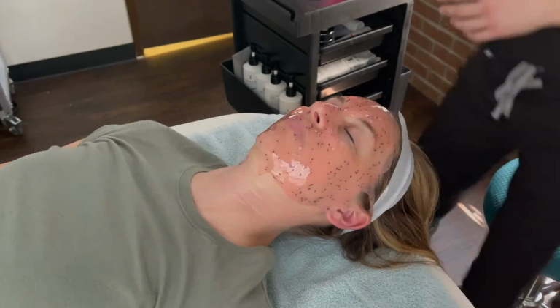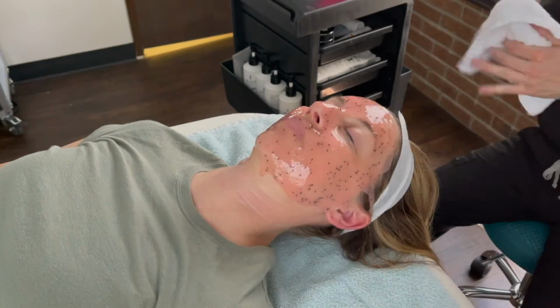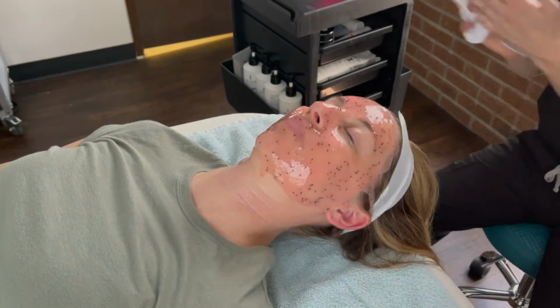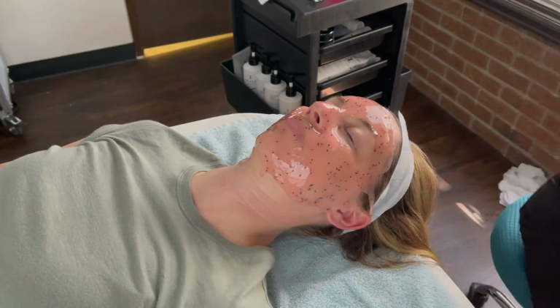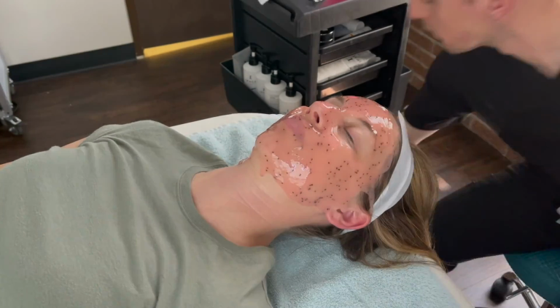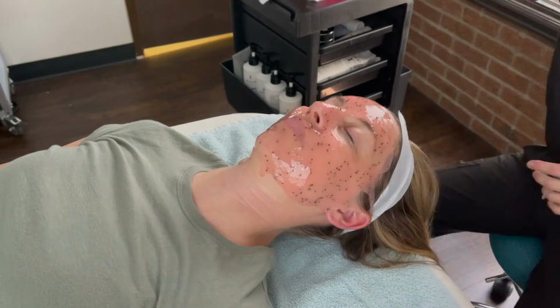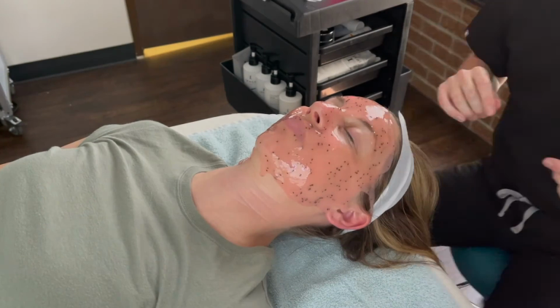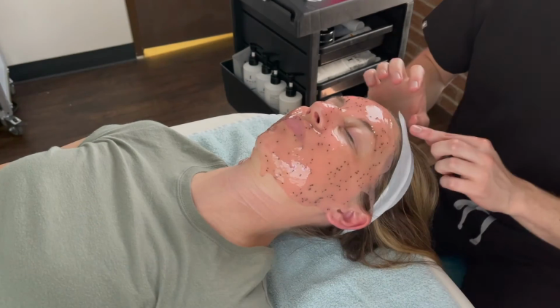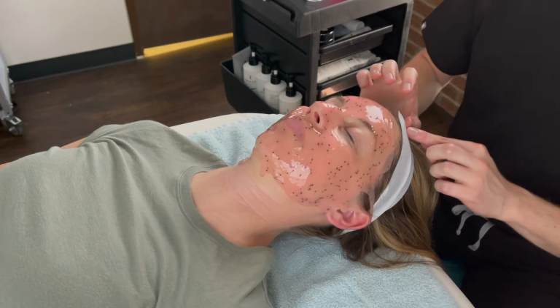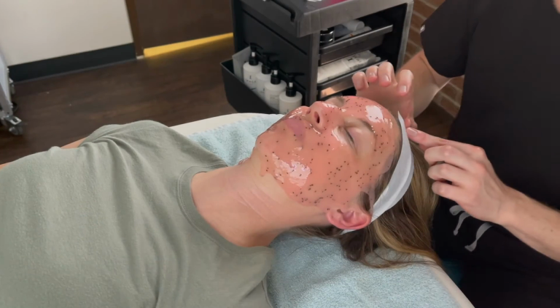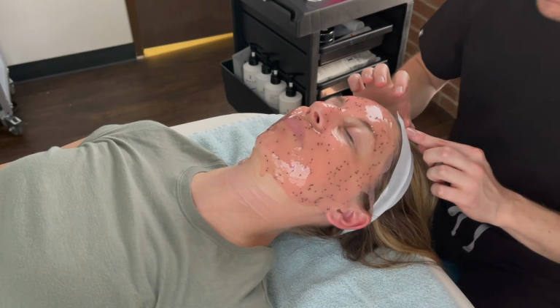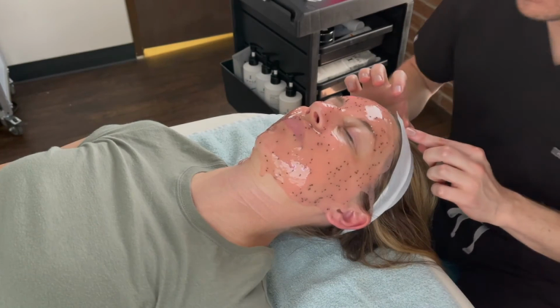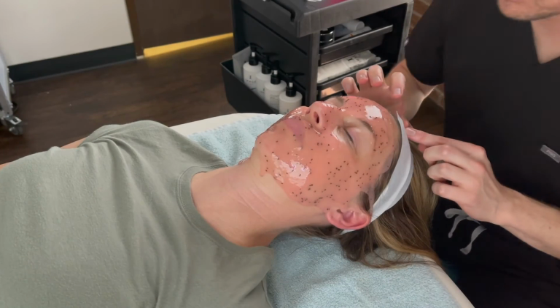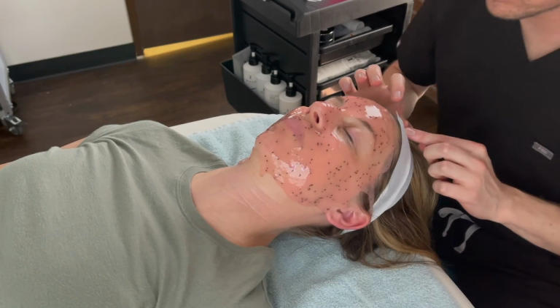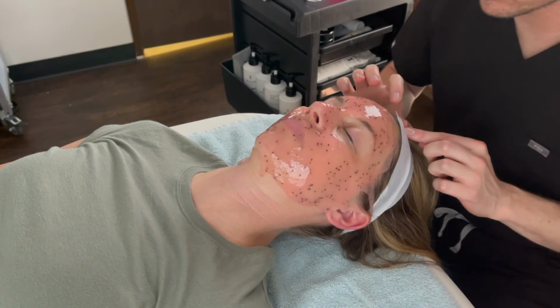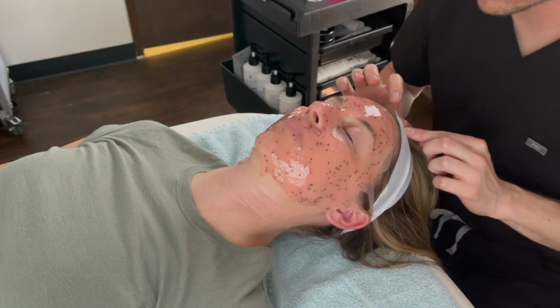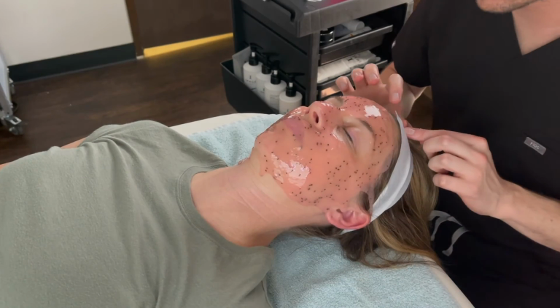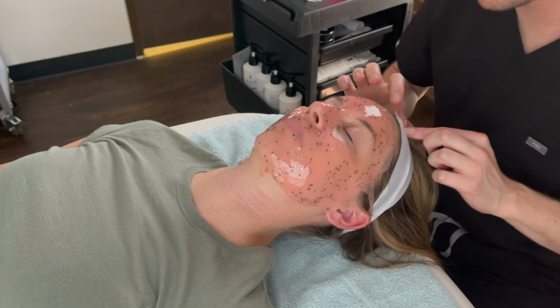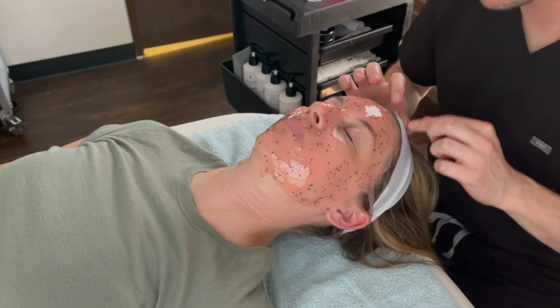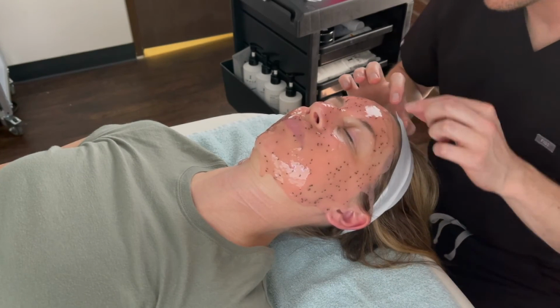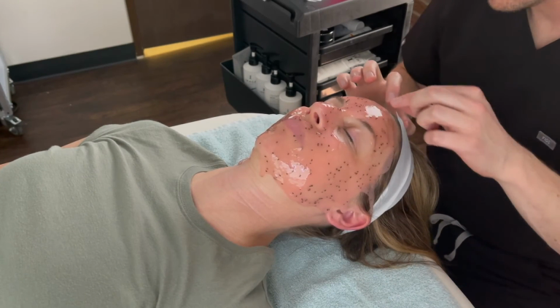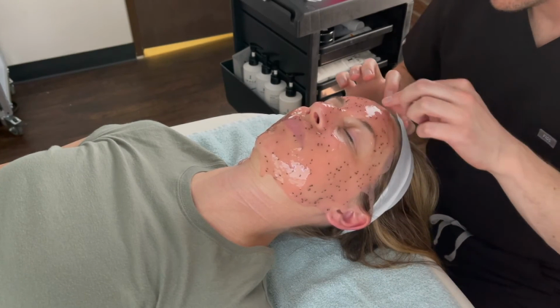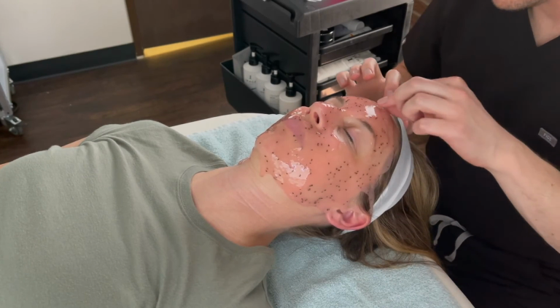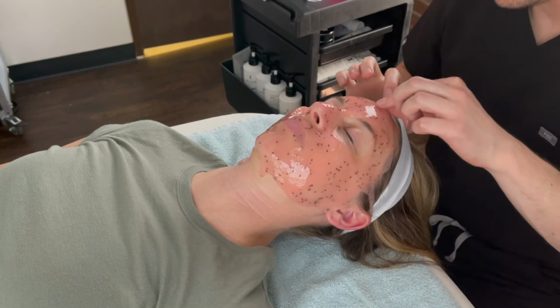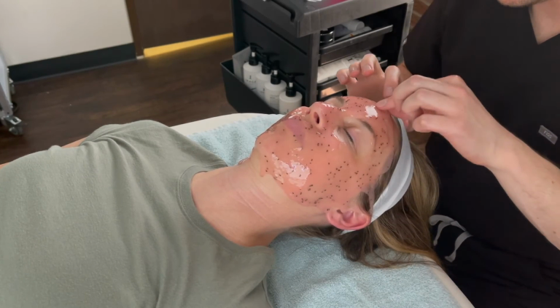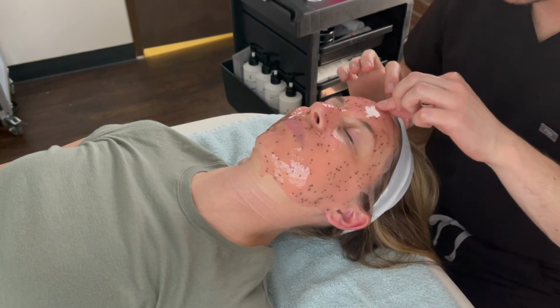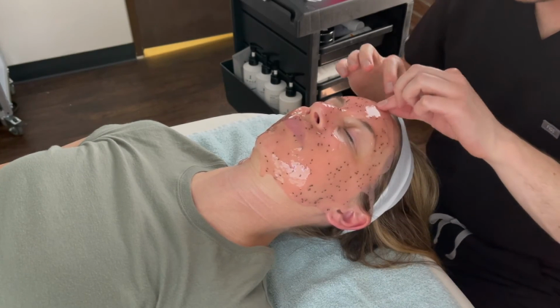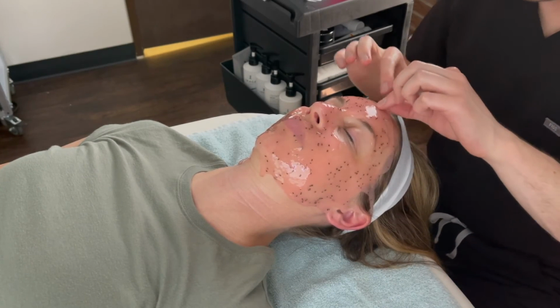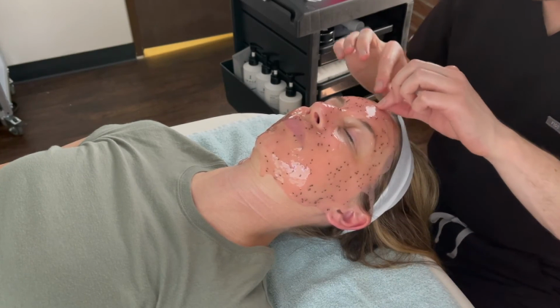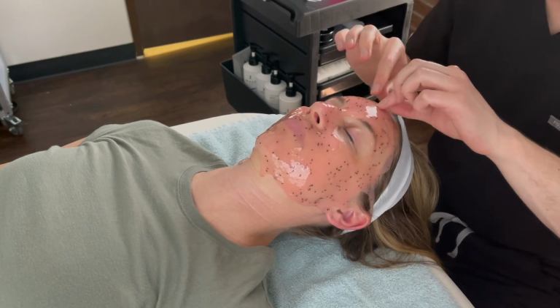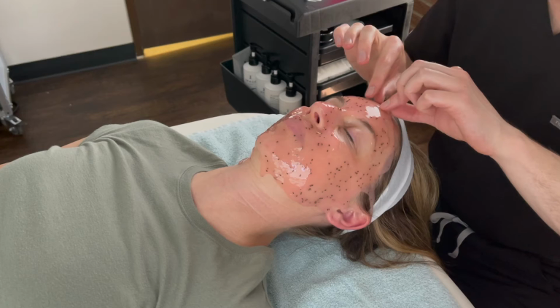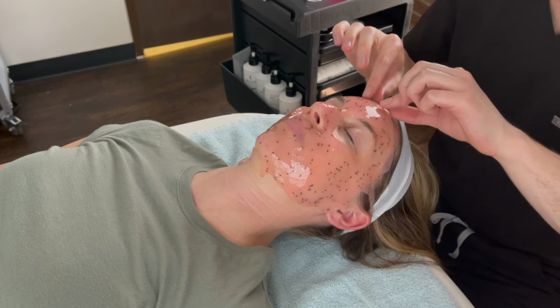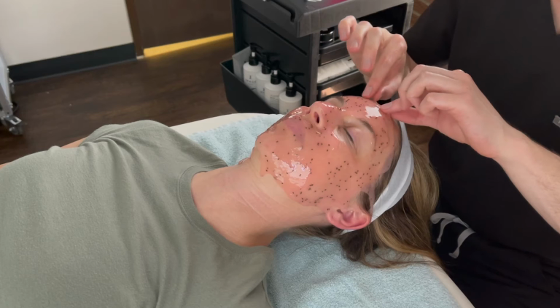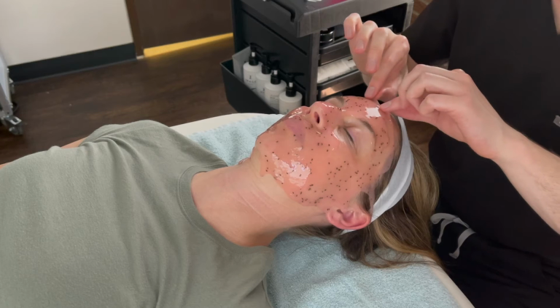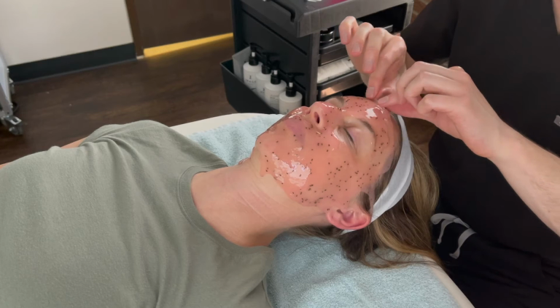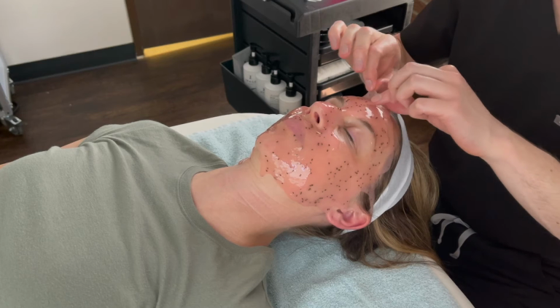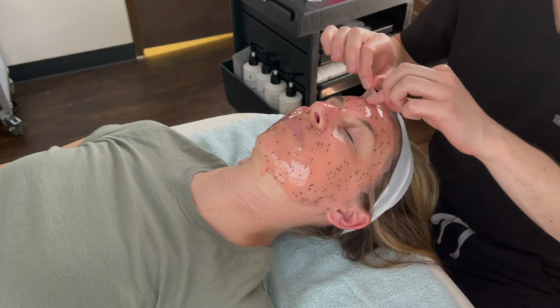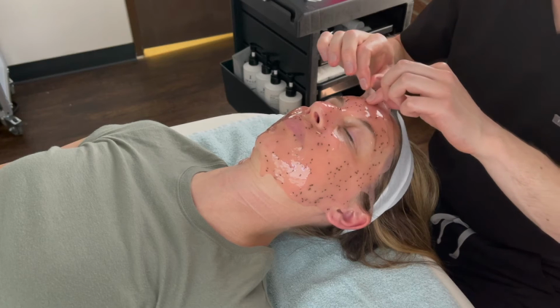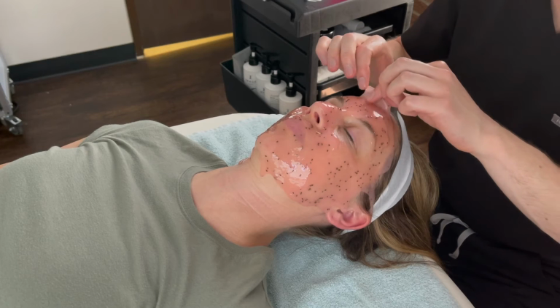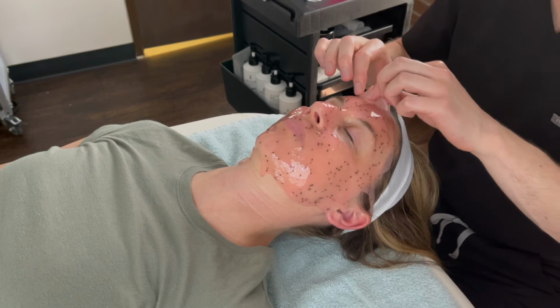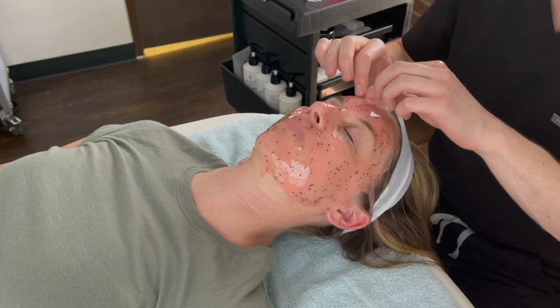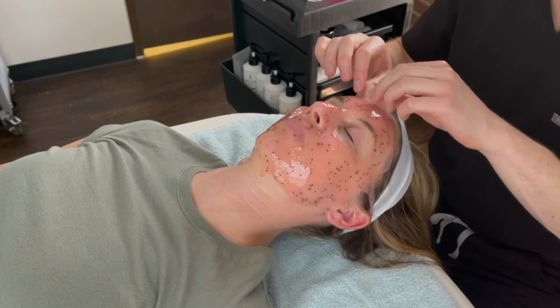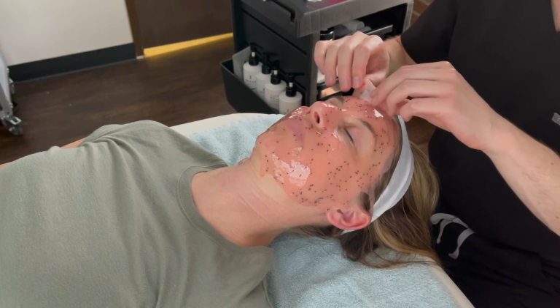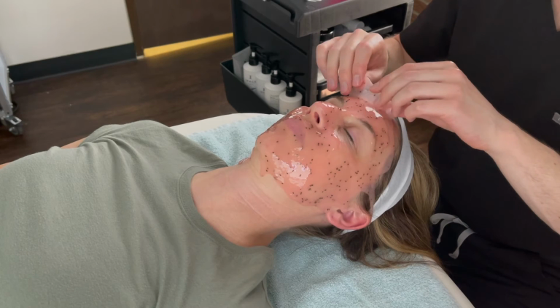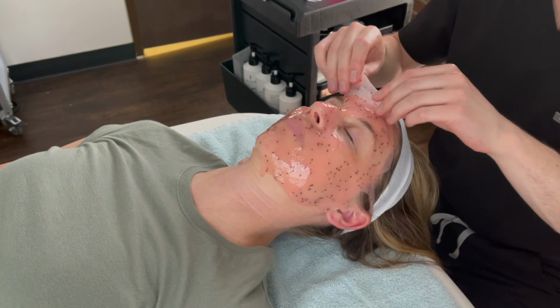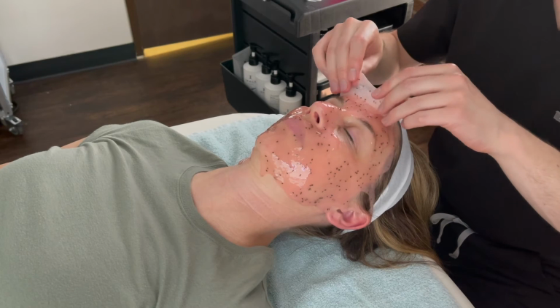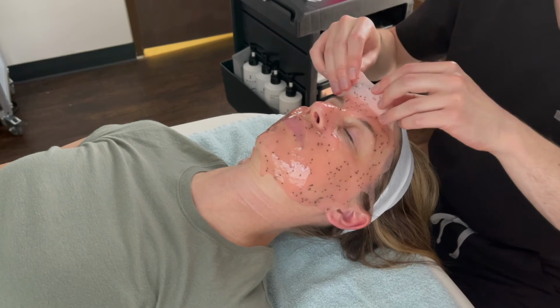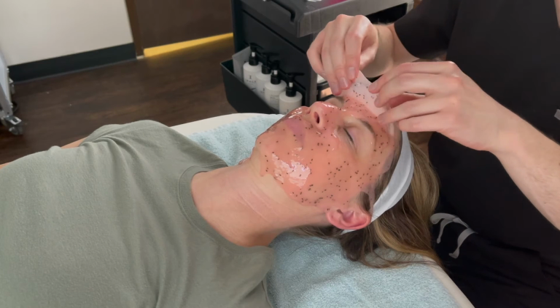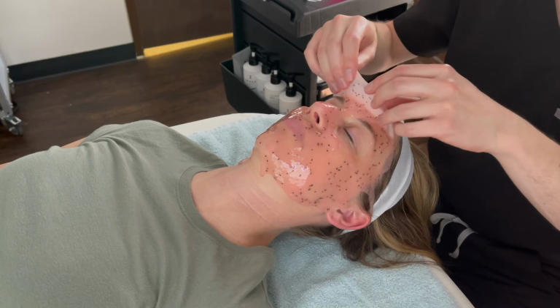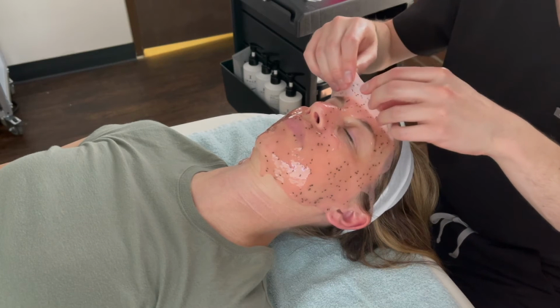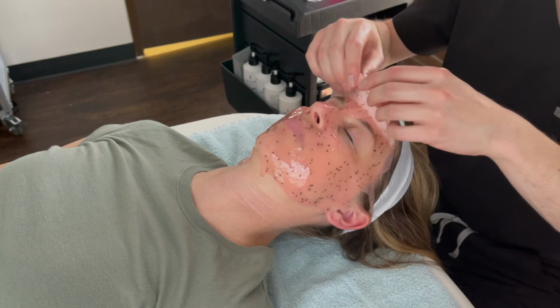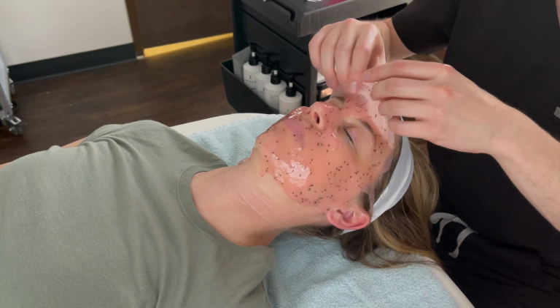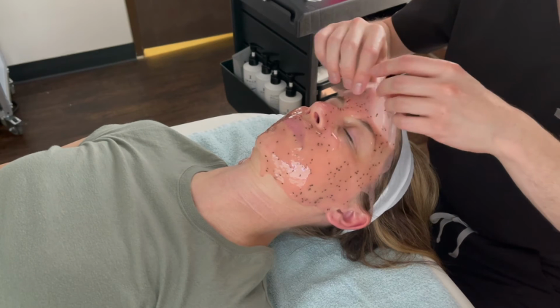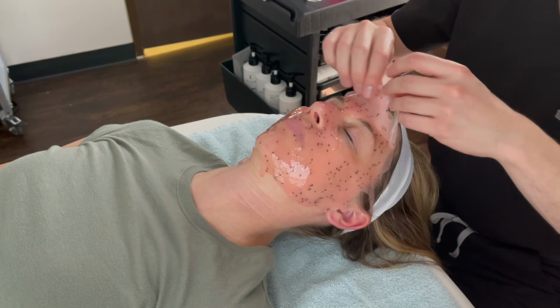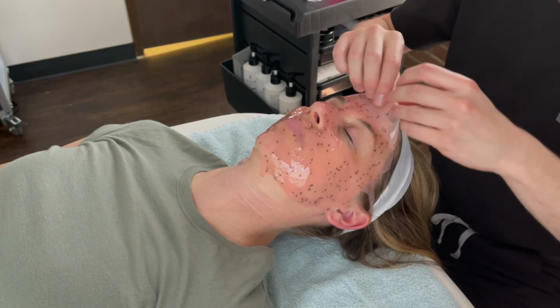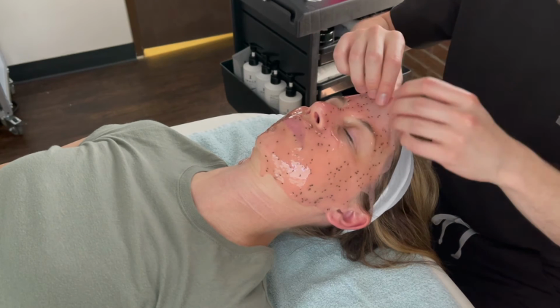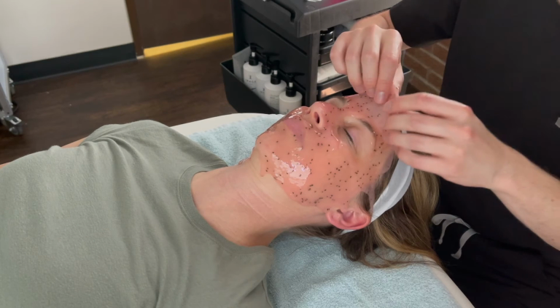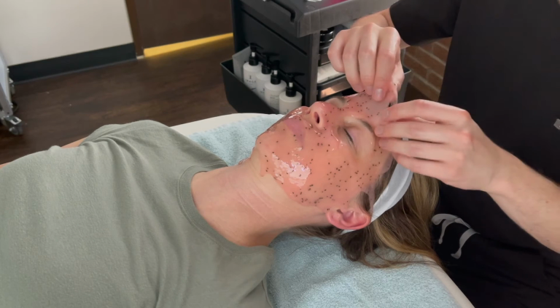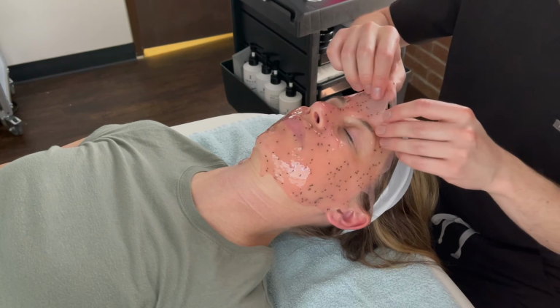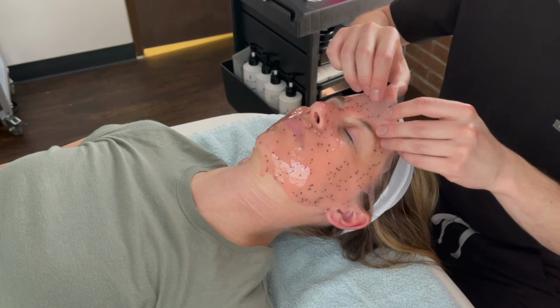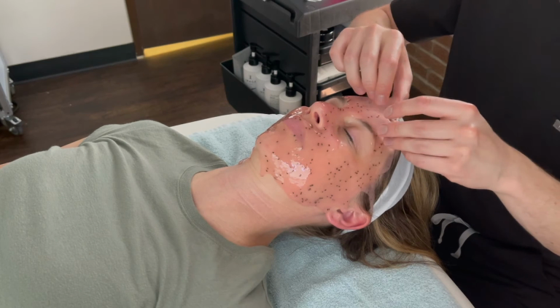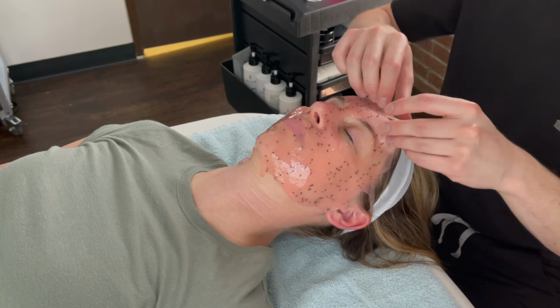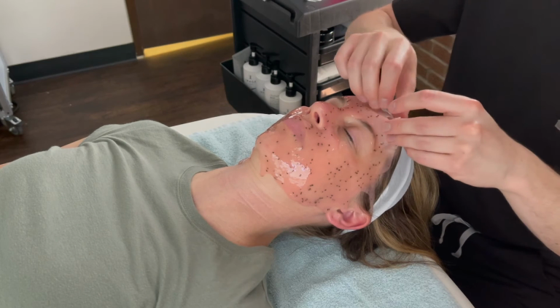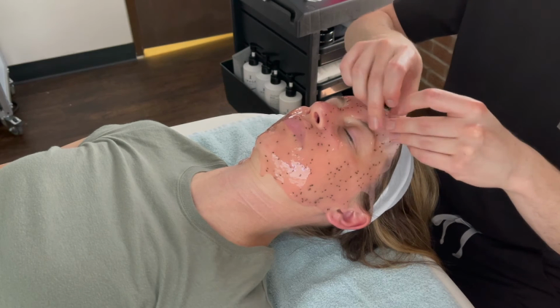Then I will peel off the Hydro Jelly Mask. As you can see, it has solidified but it has not hardened.